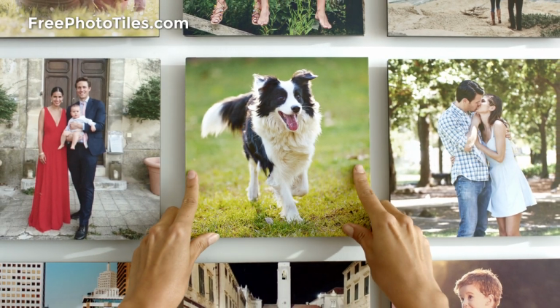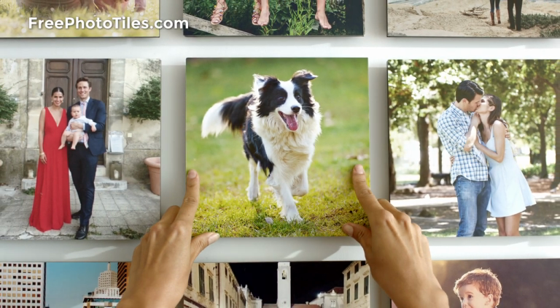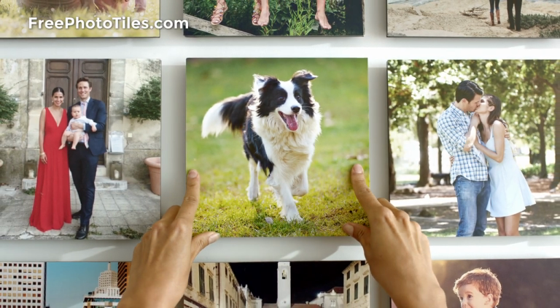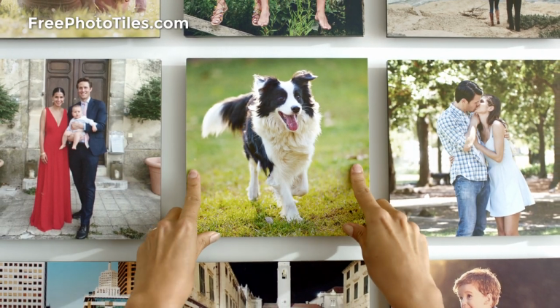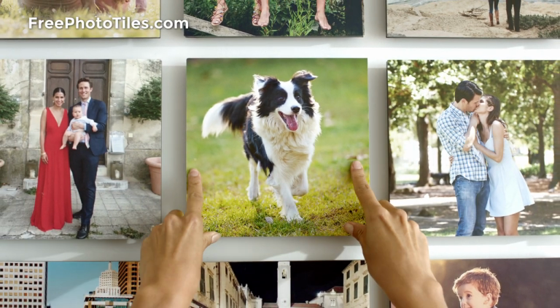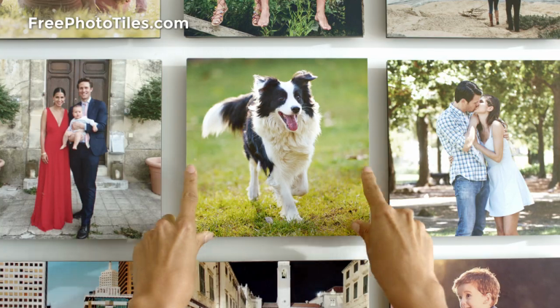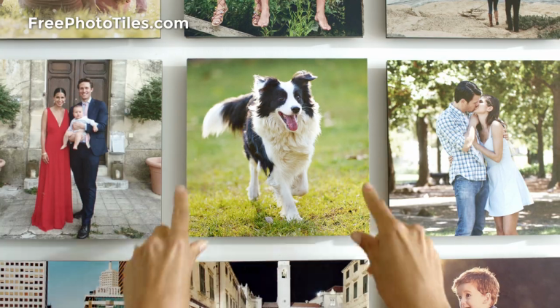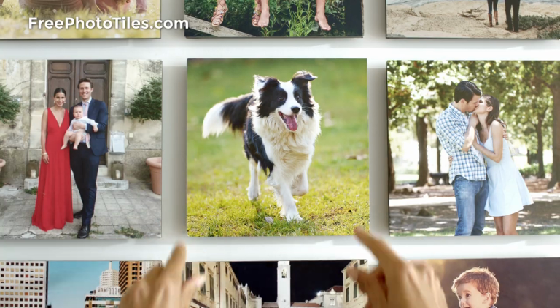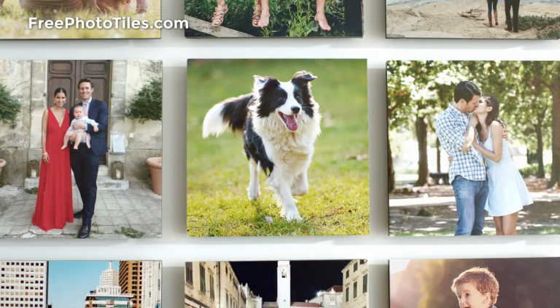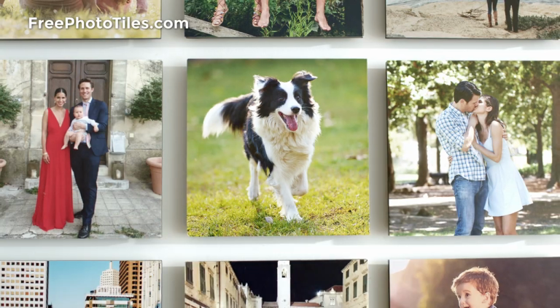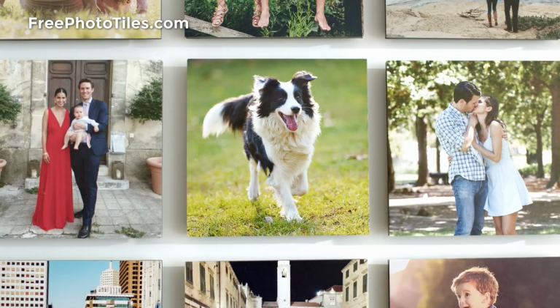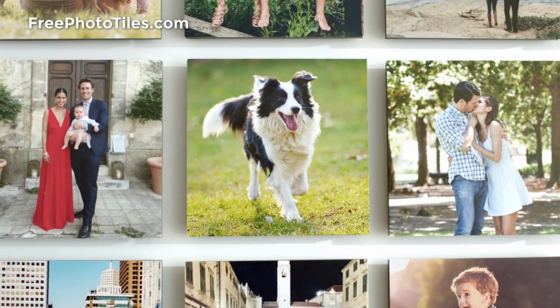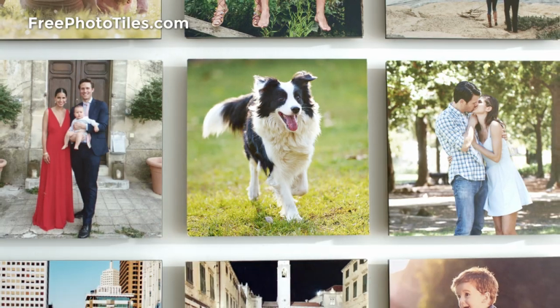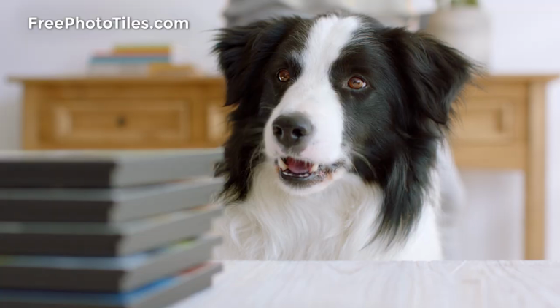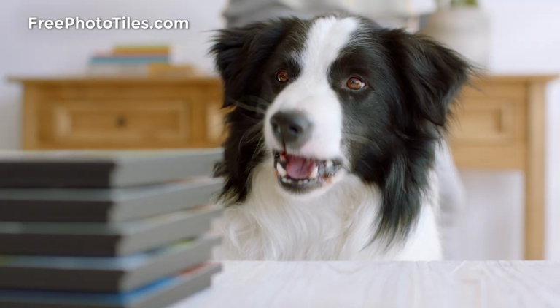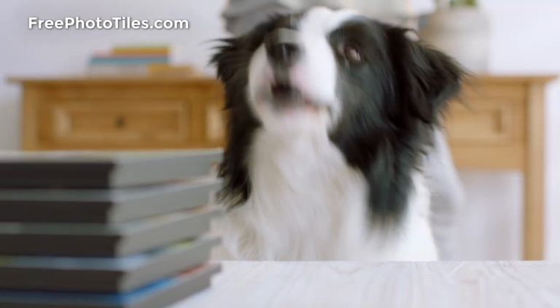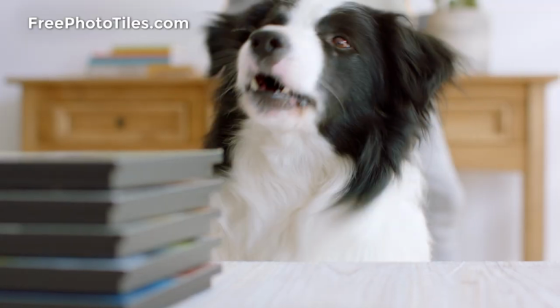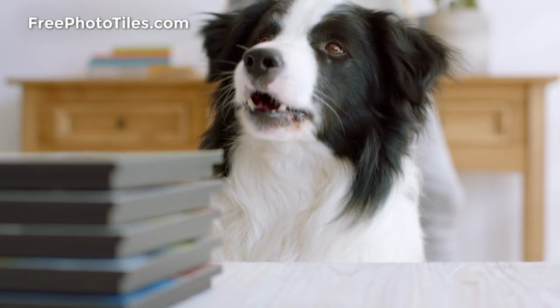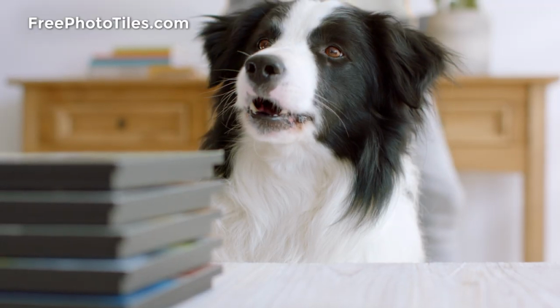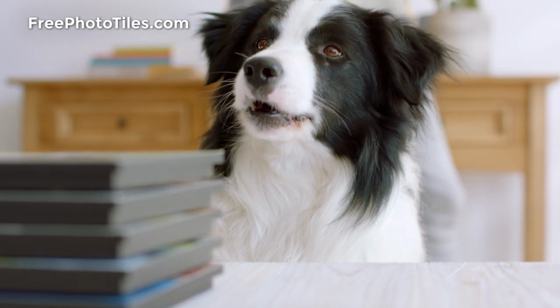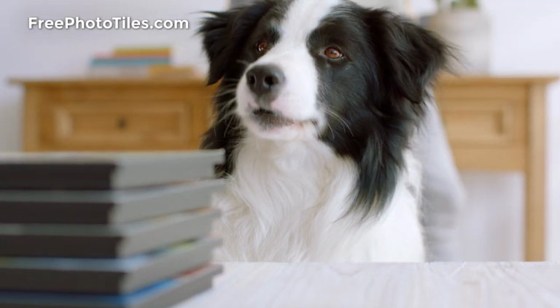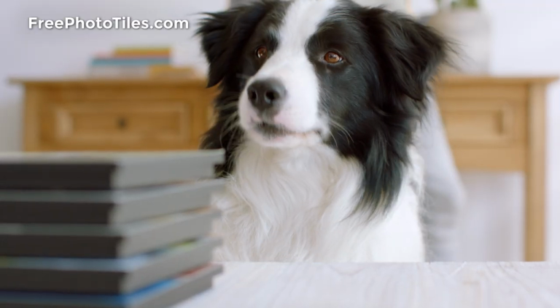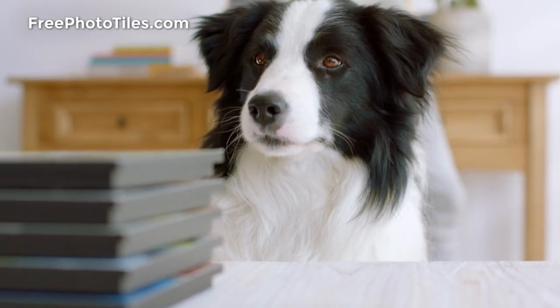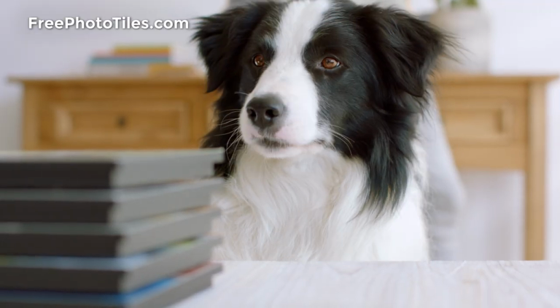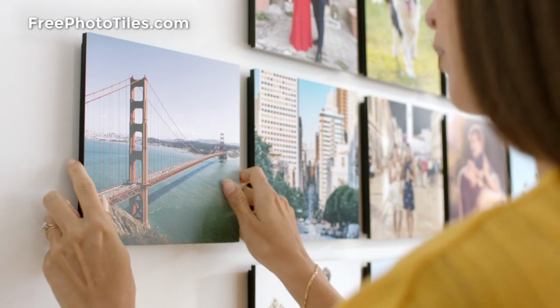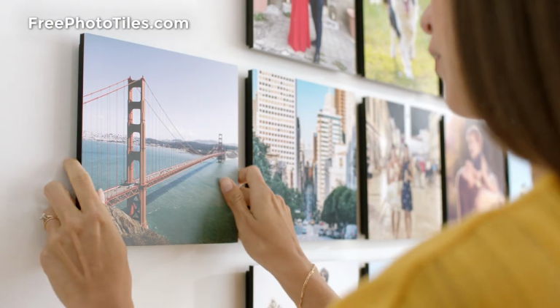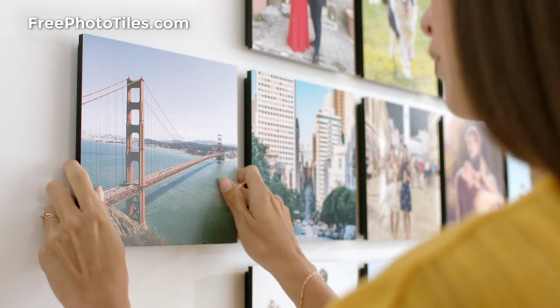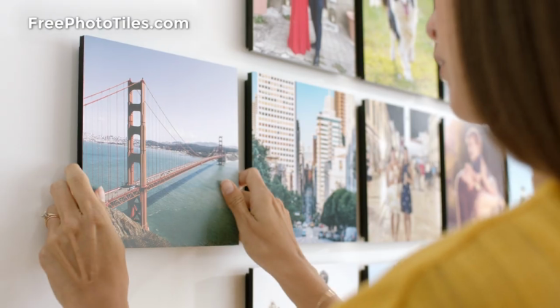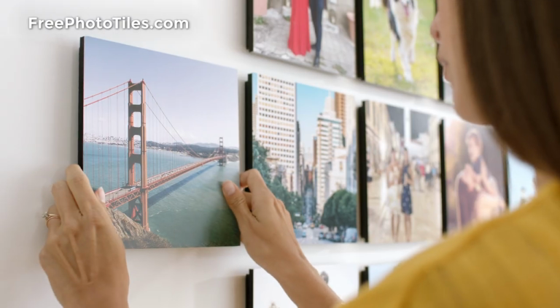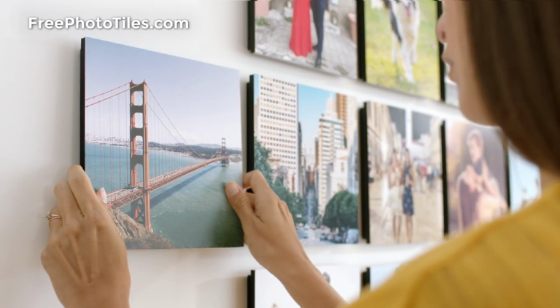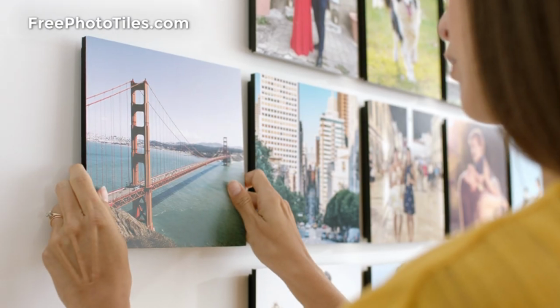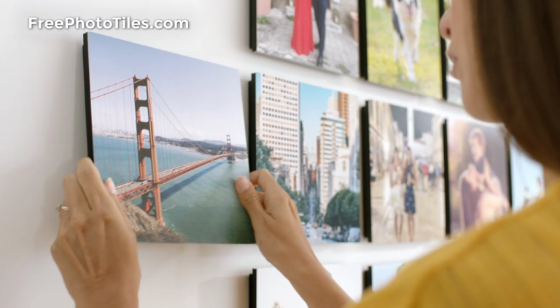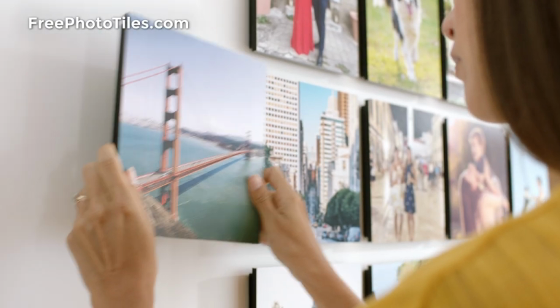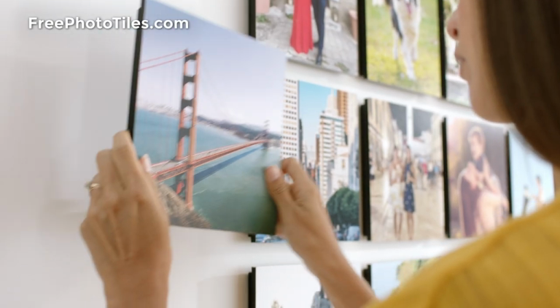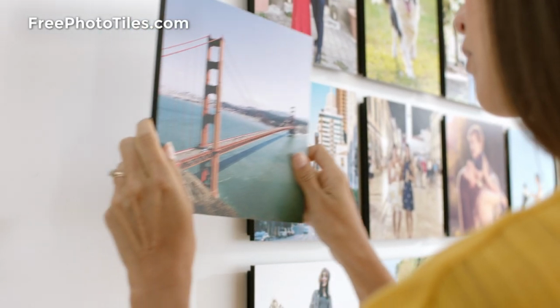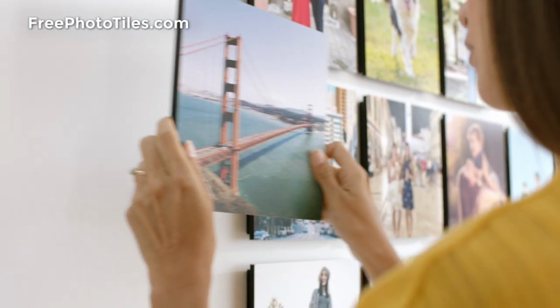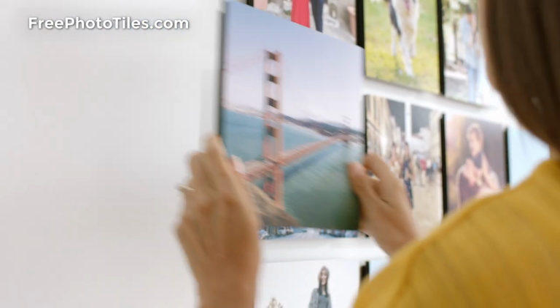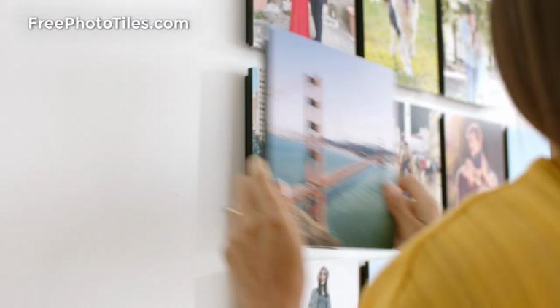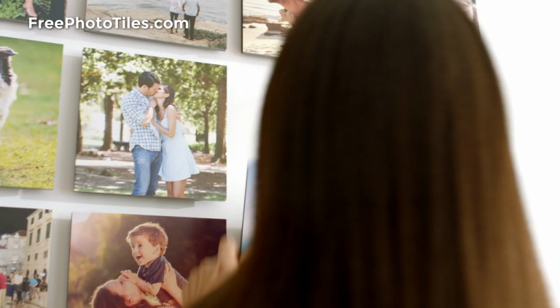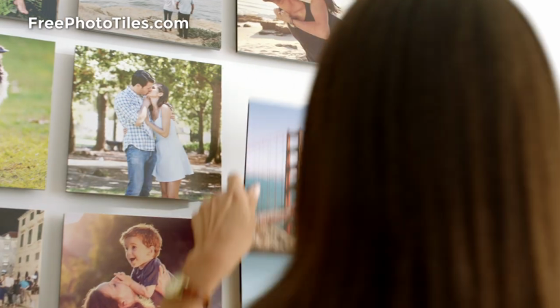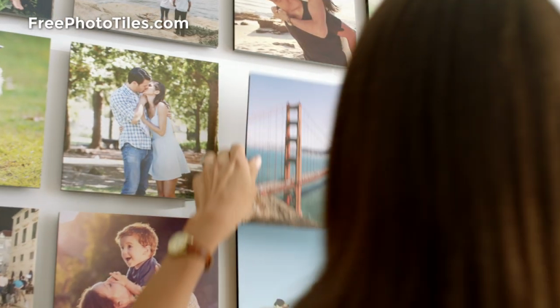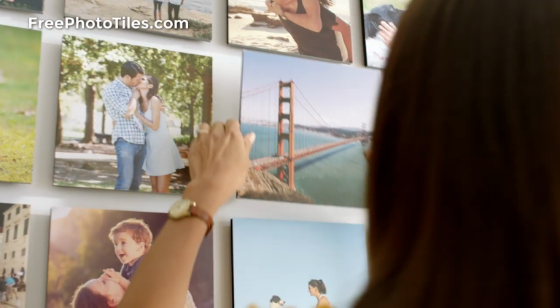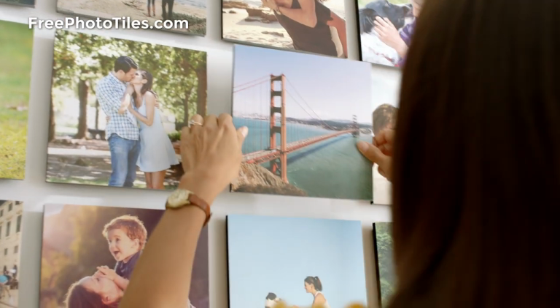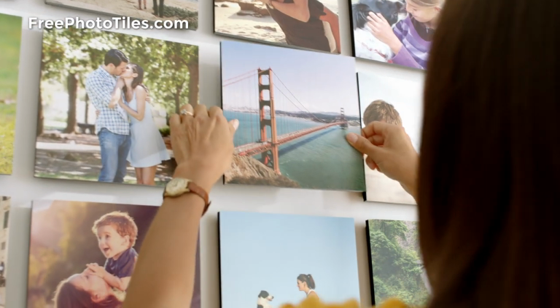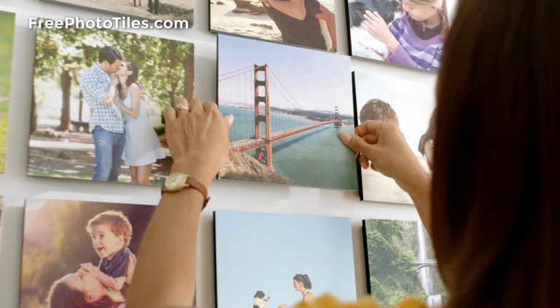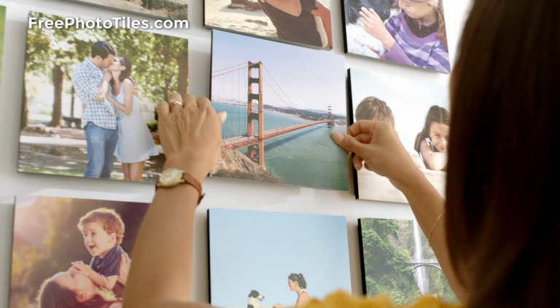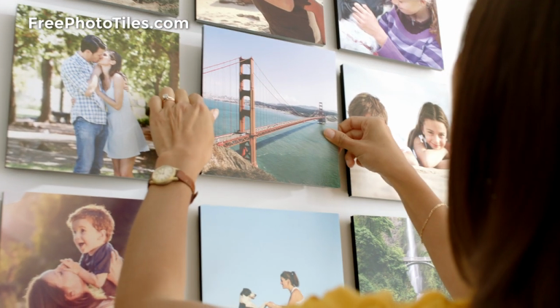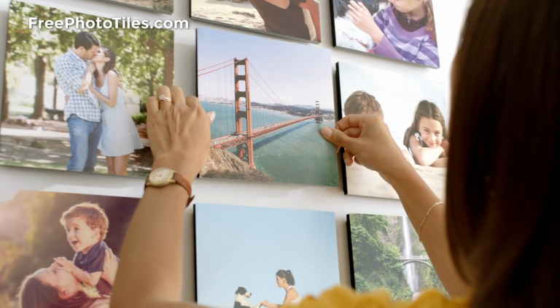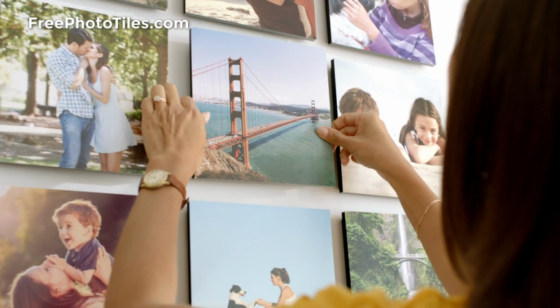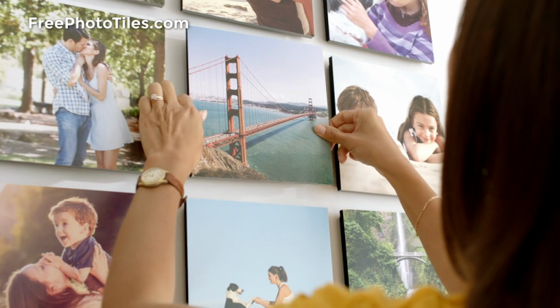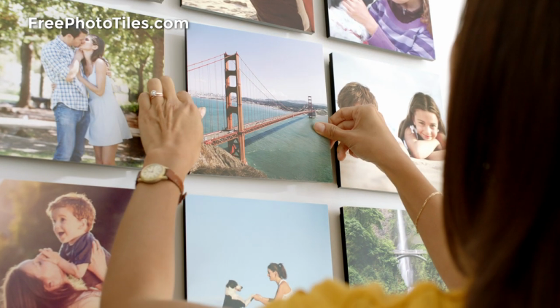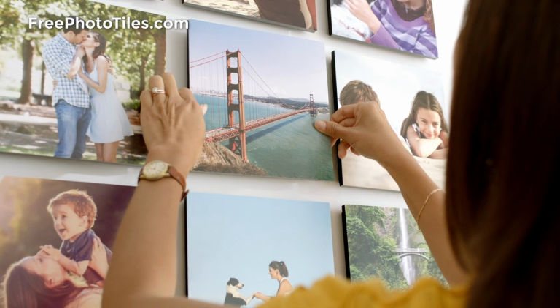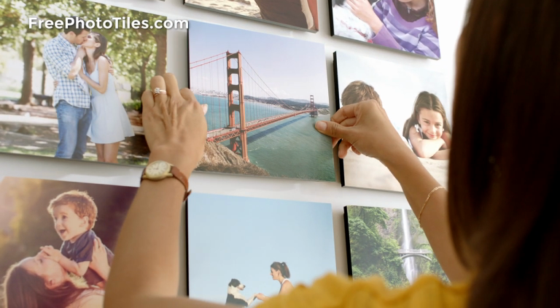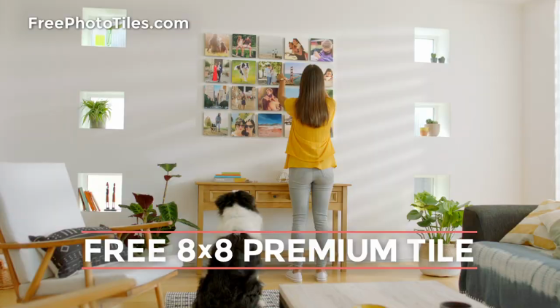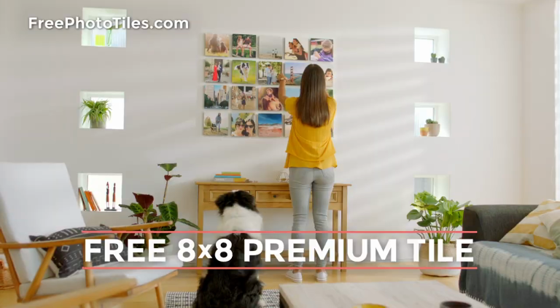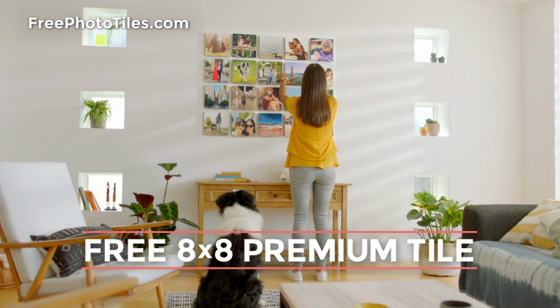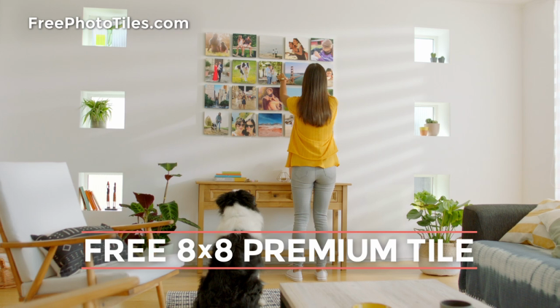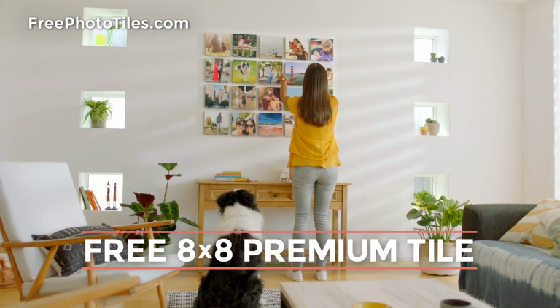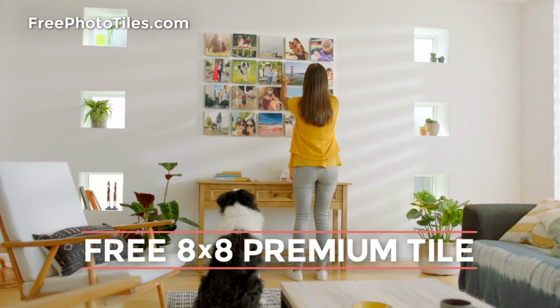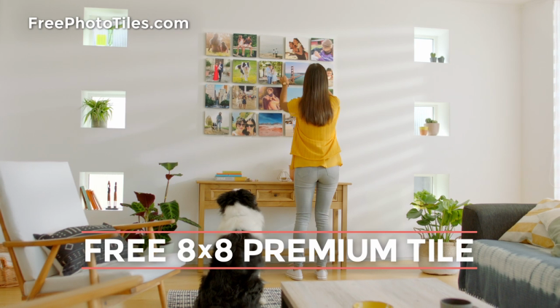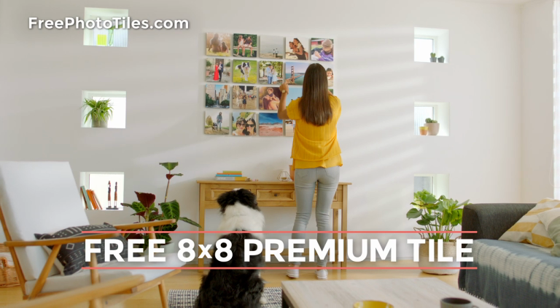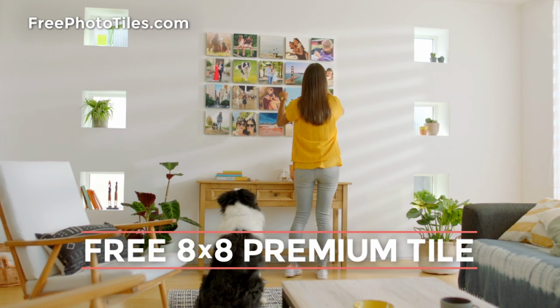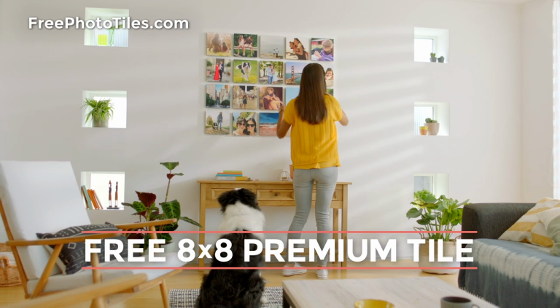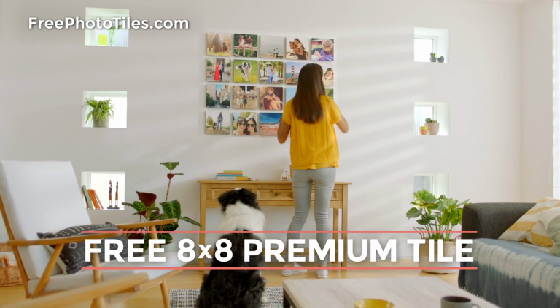They're simple to put up, even simpler to move, and no hammer or nails needed. And simply put, they're free.